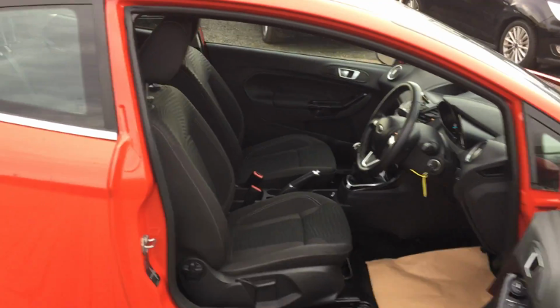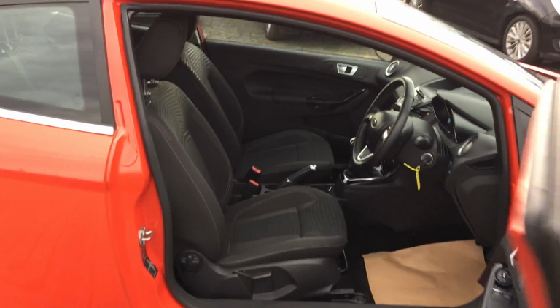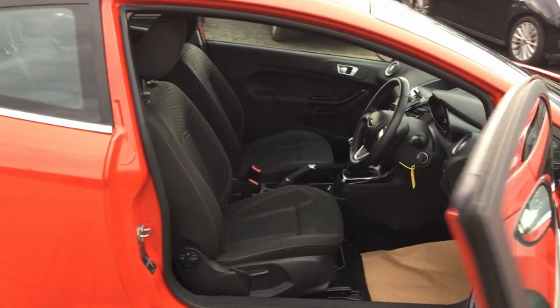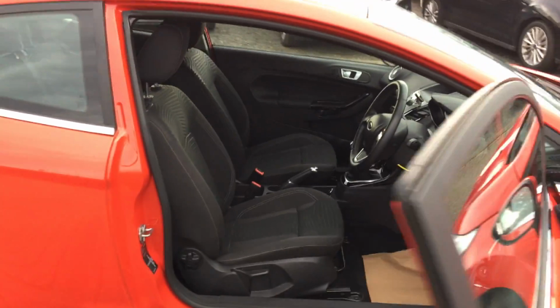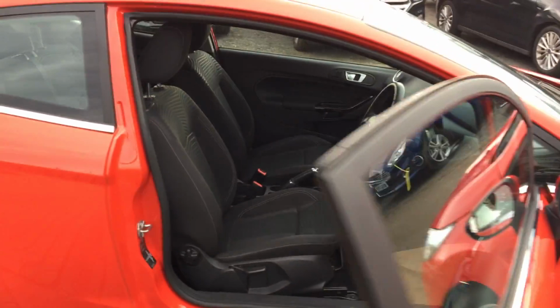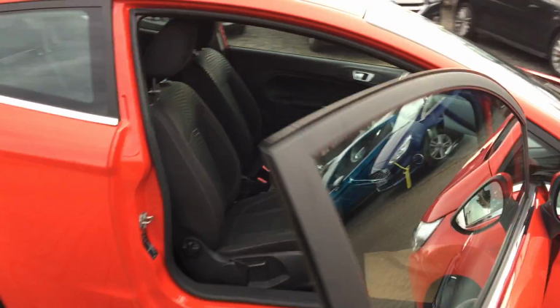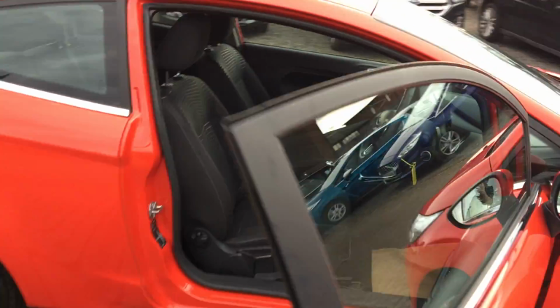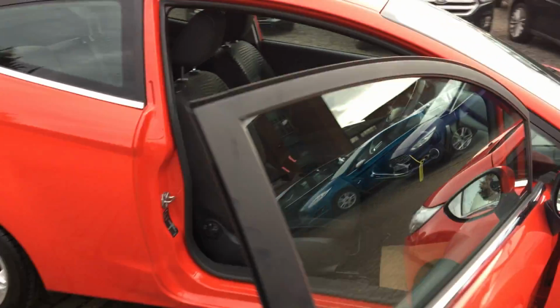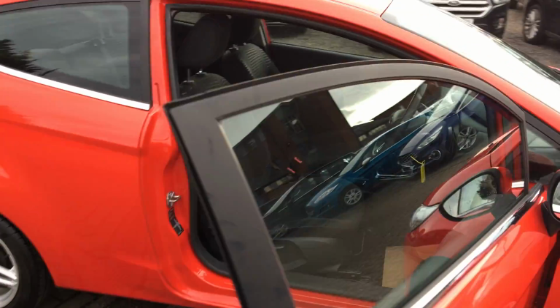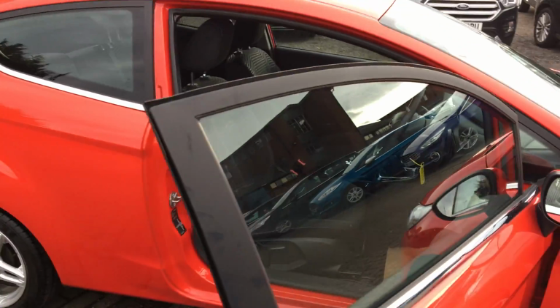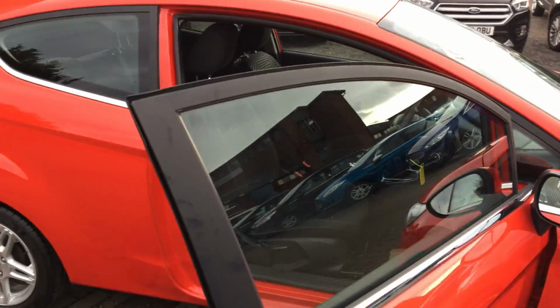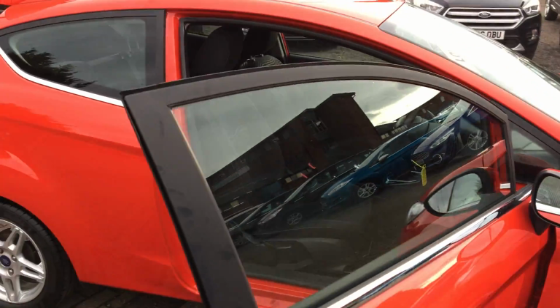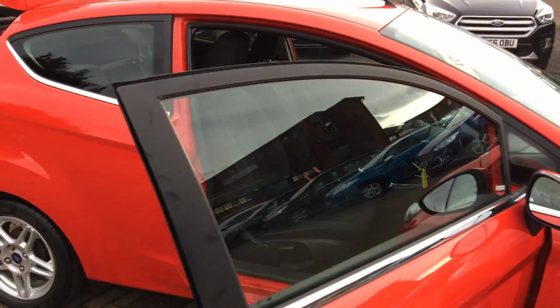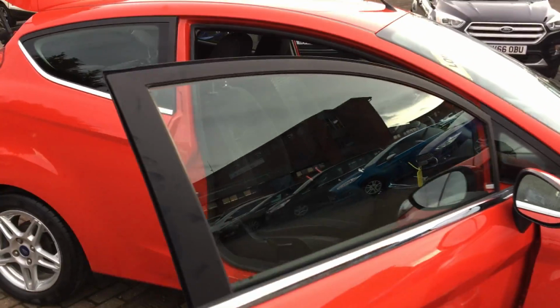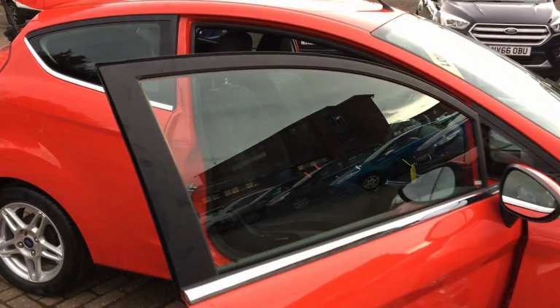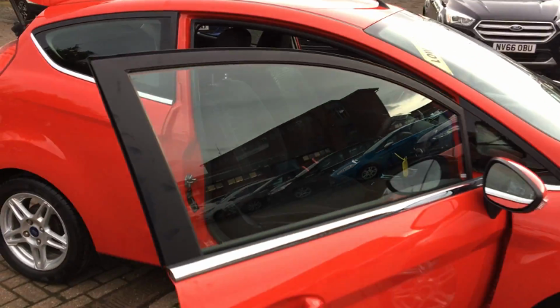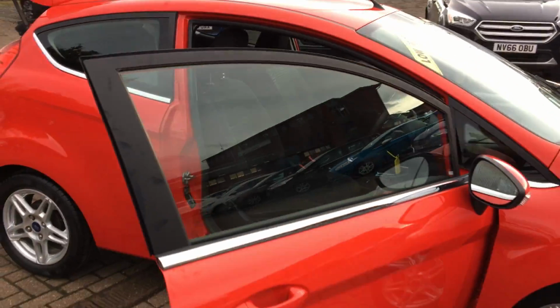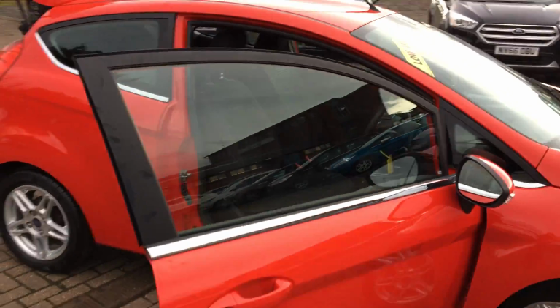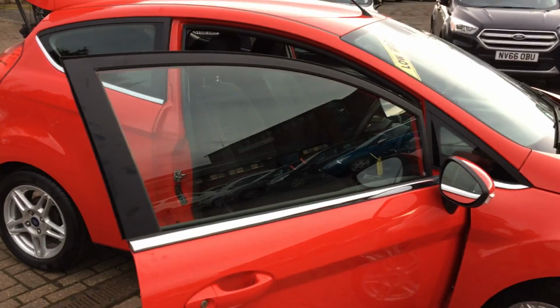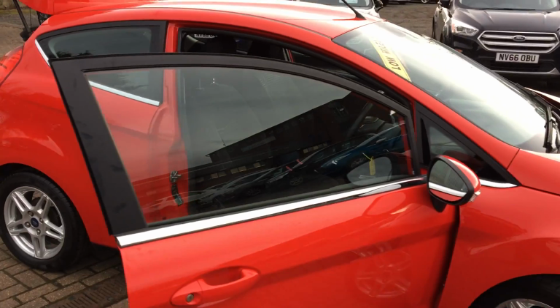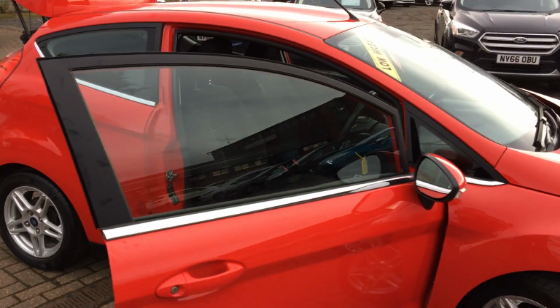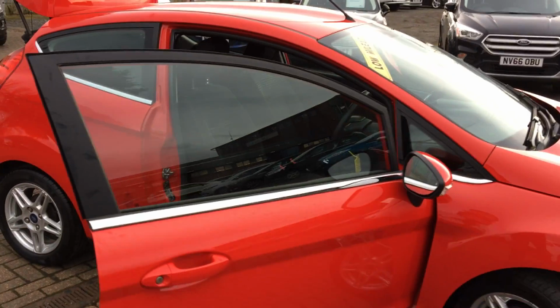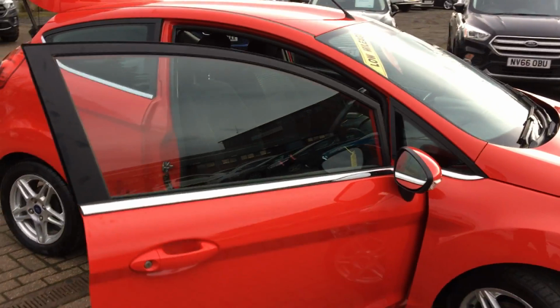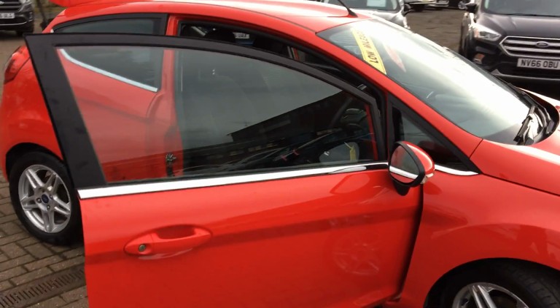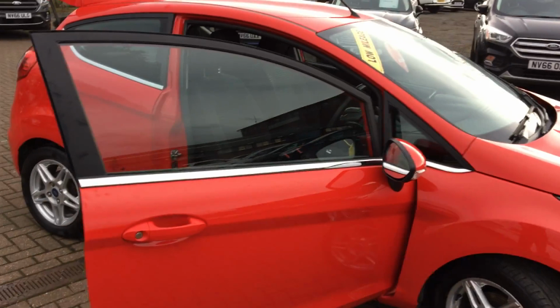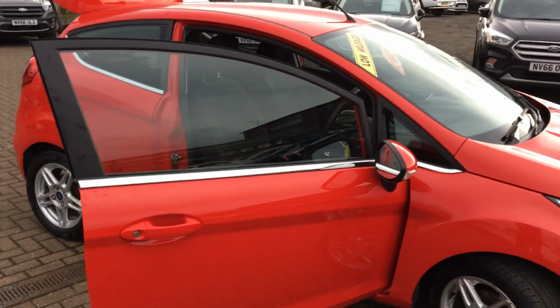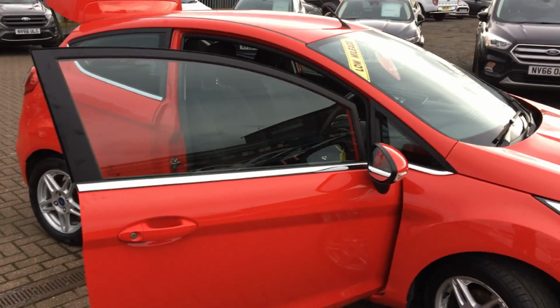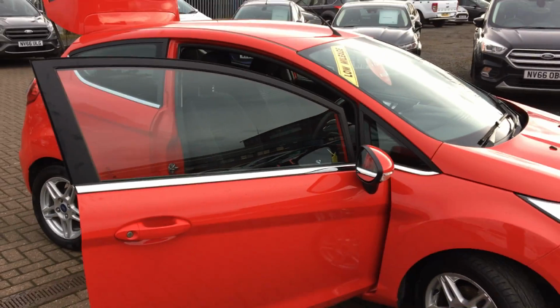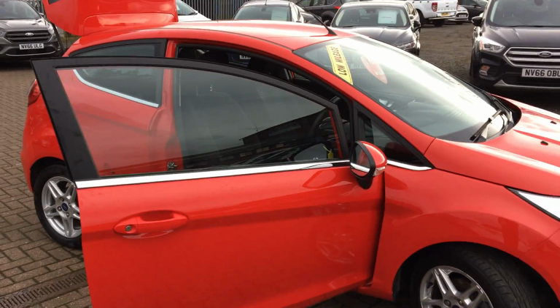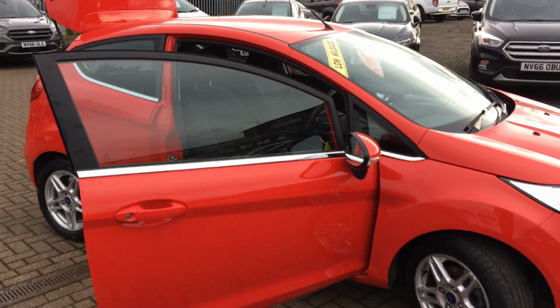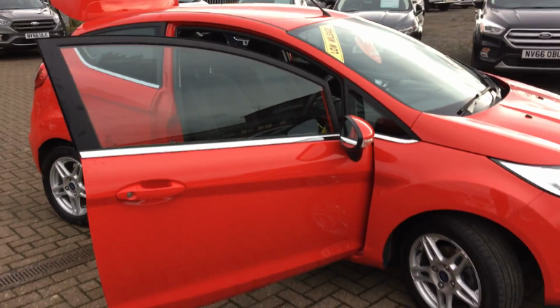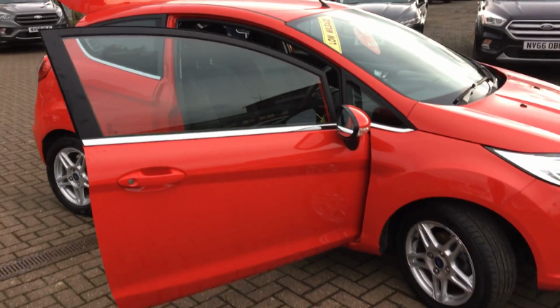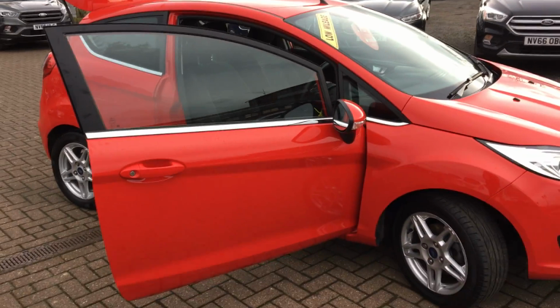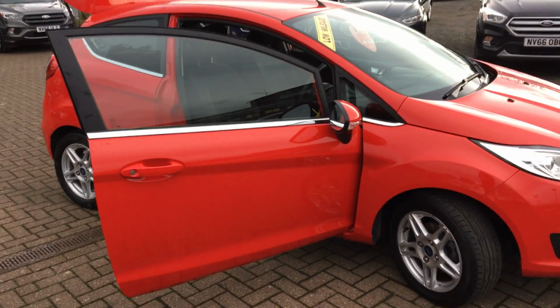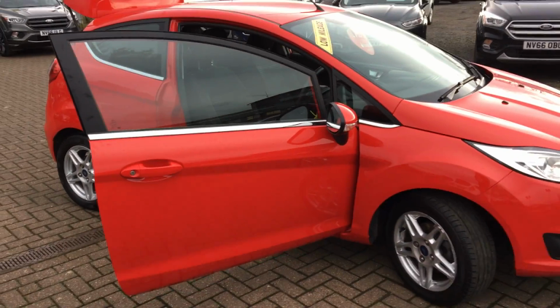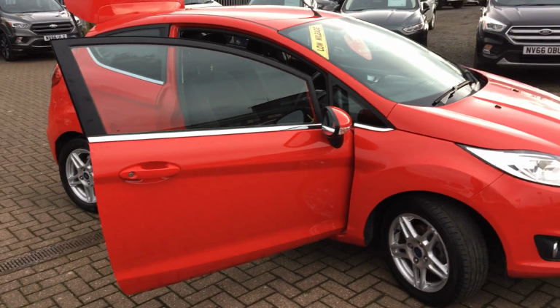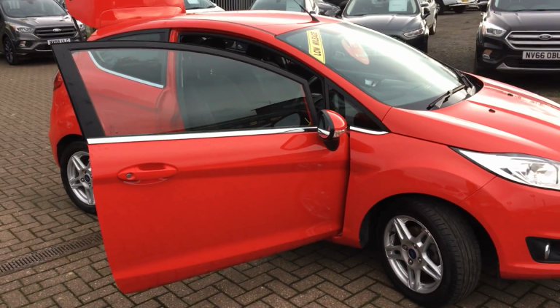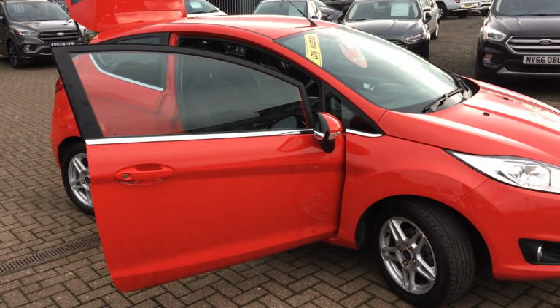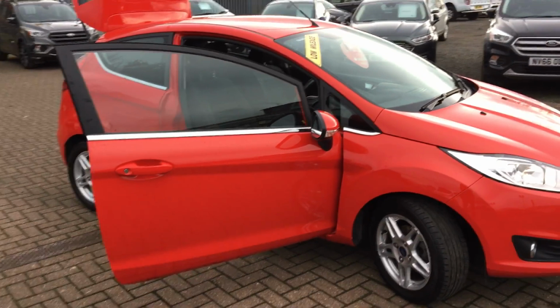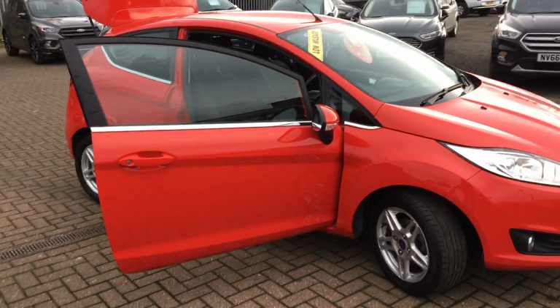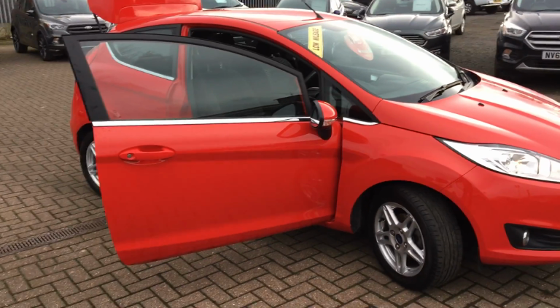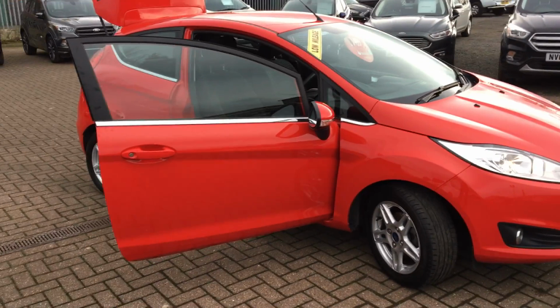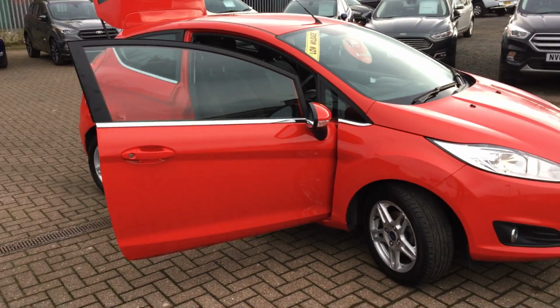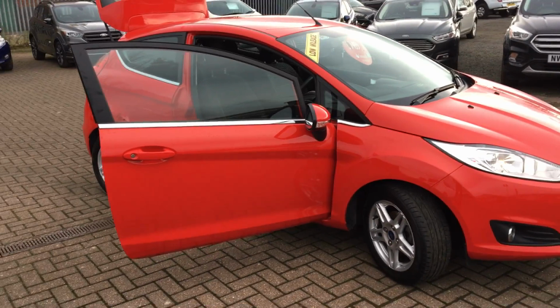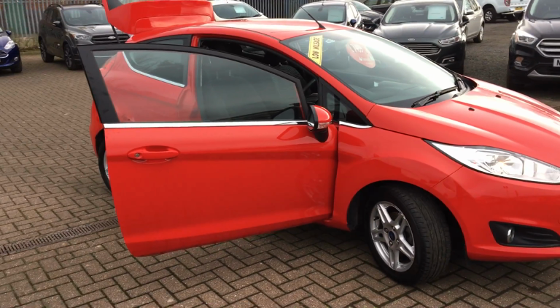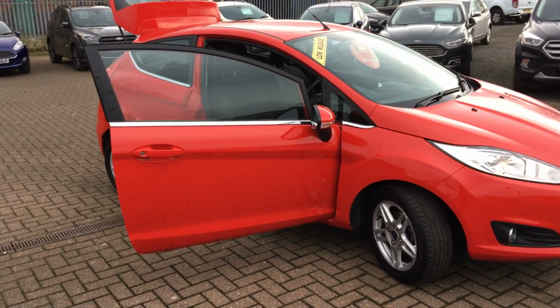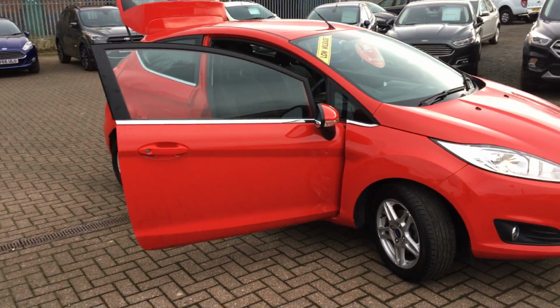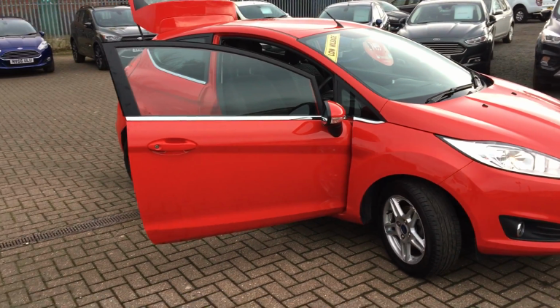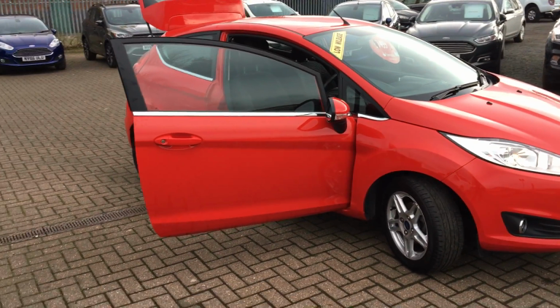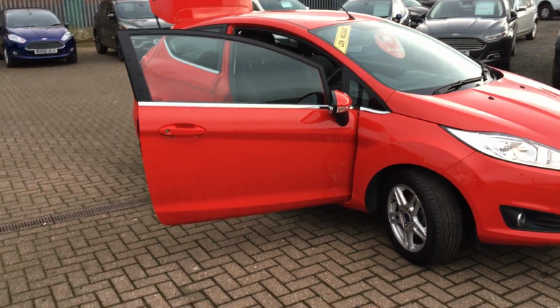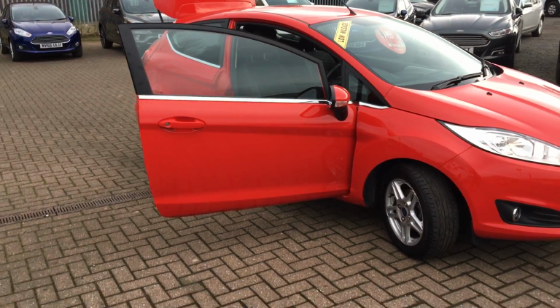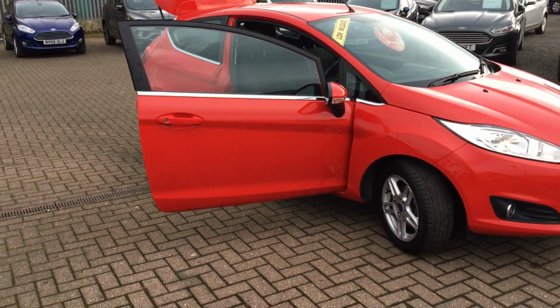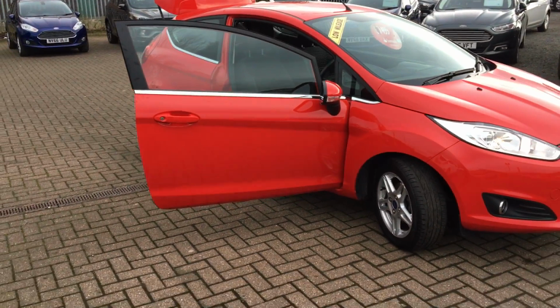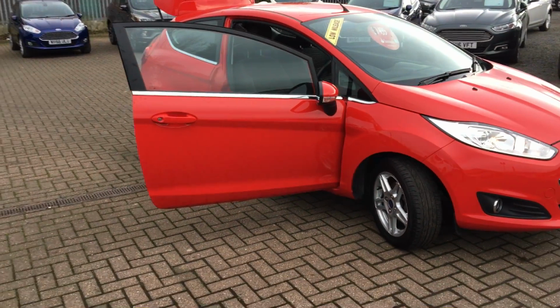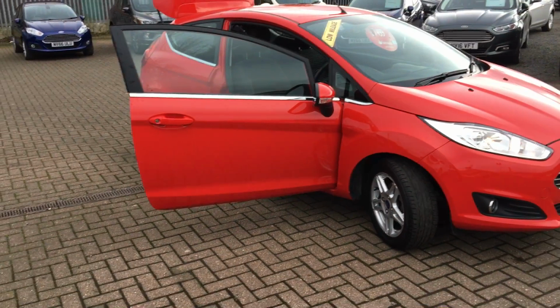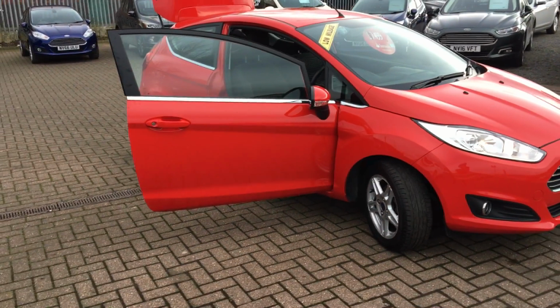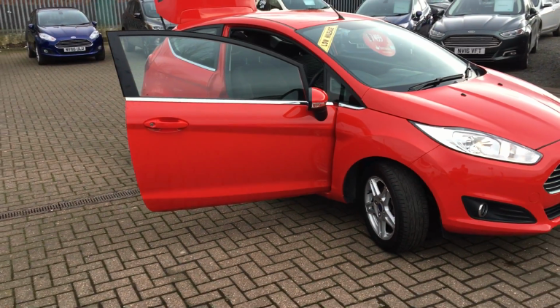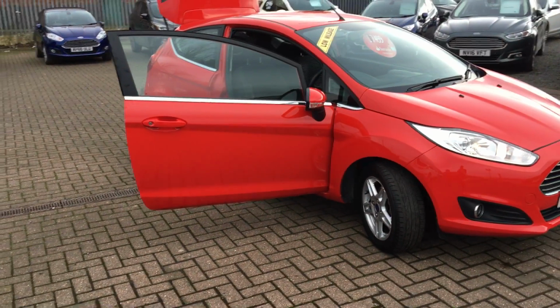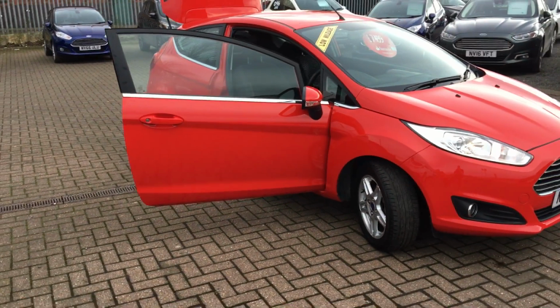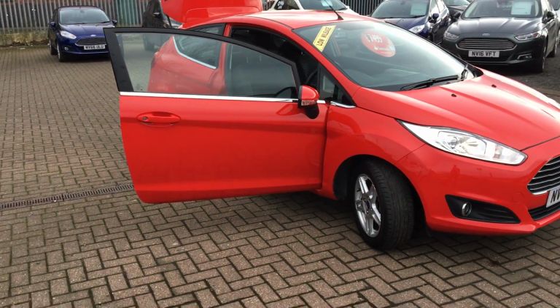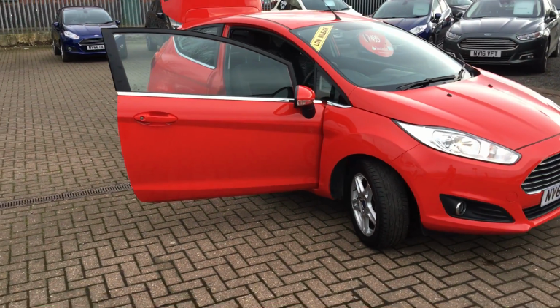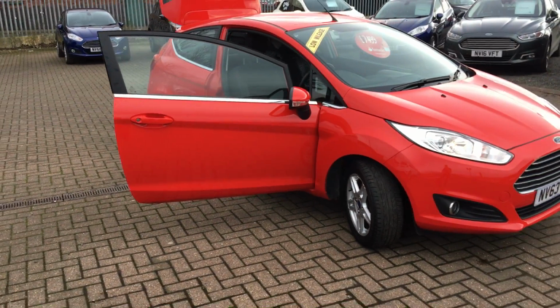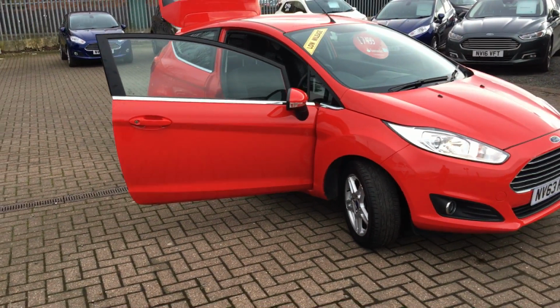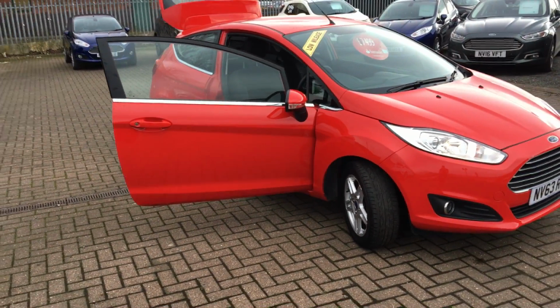It's got a lovely glass roof and a nice color.